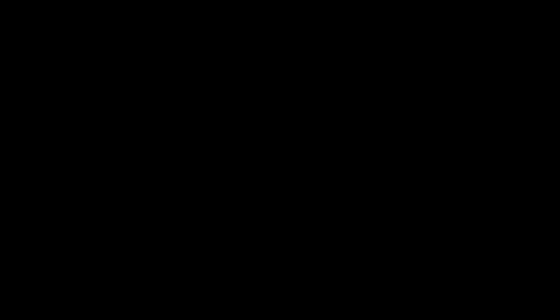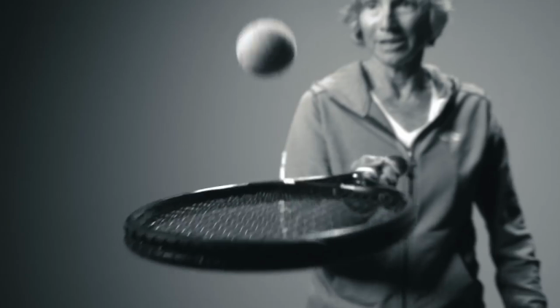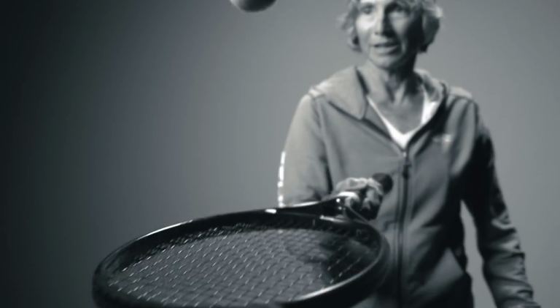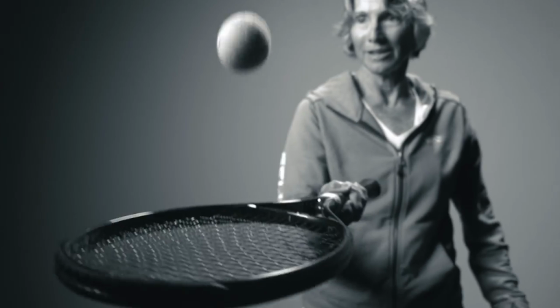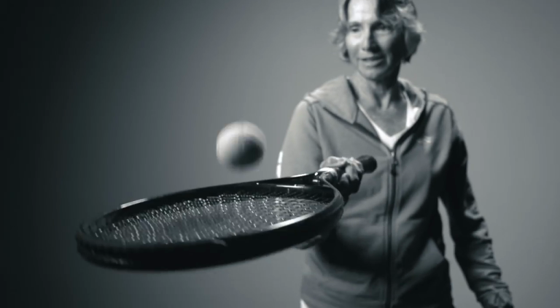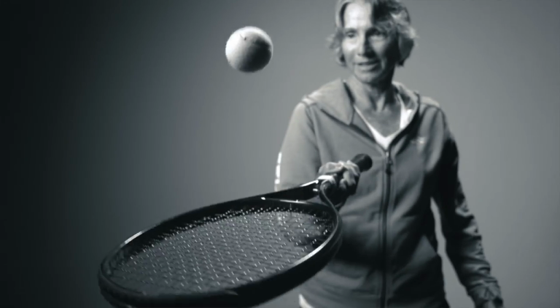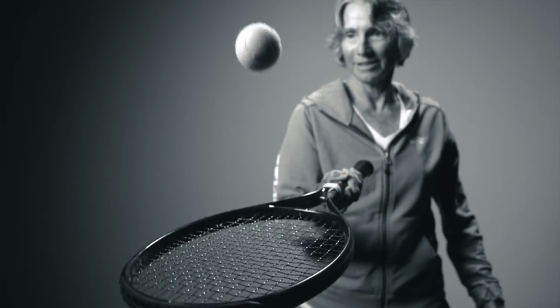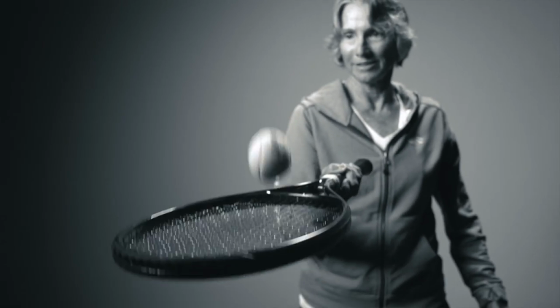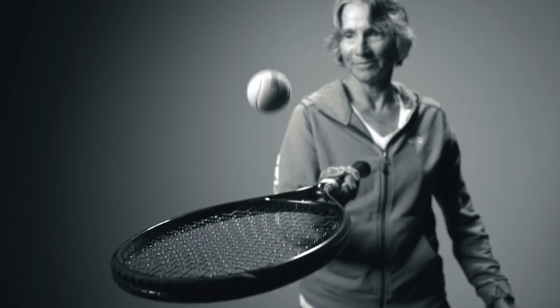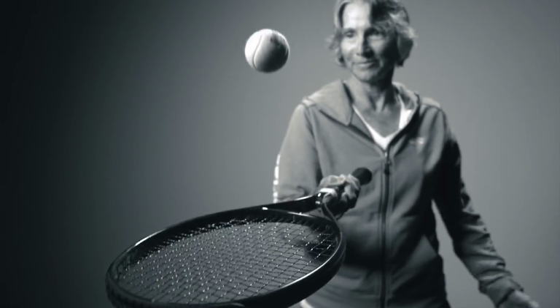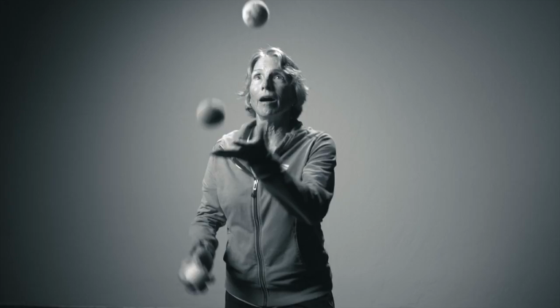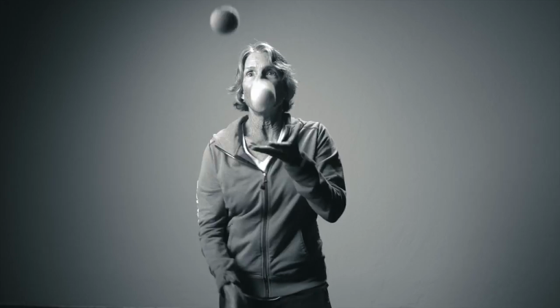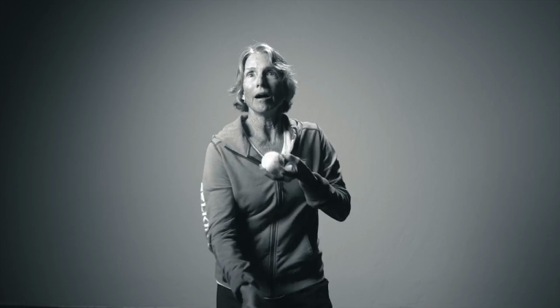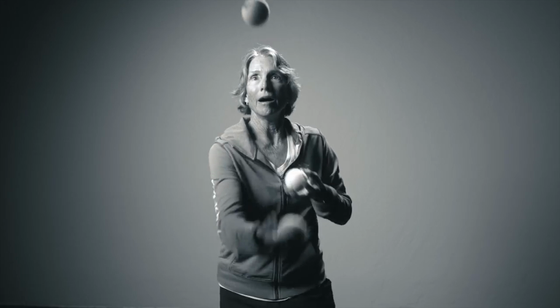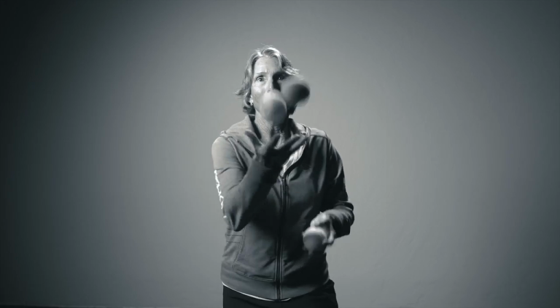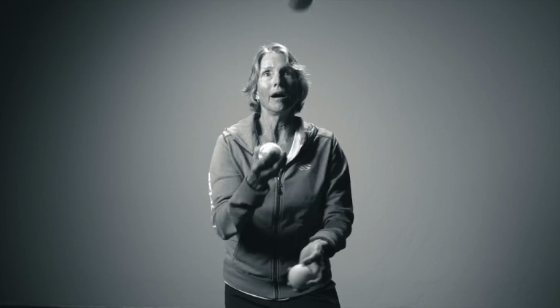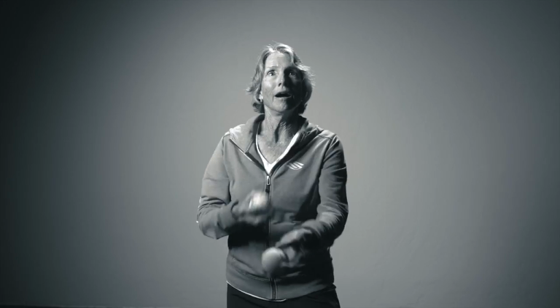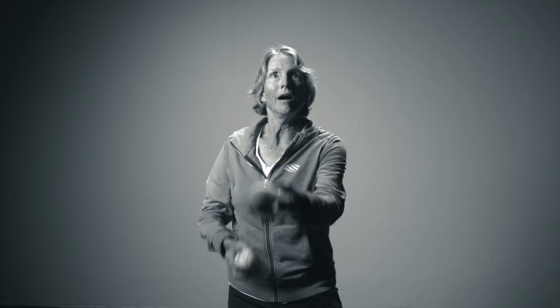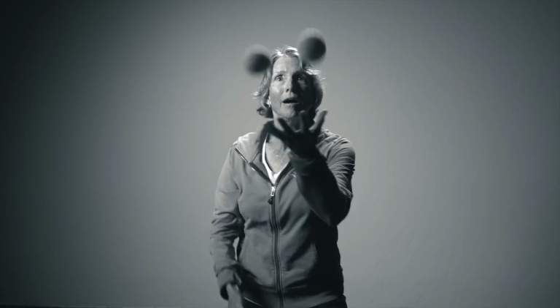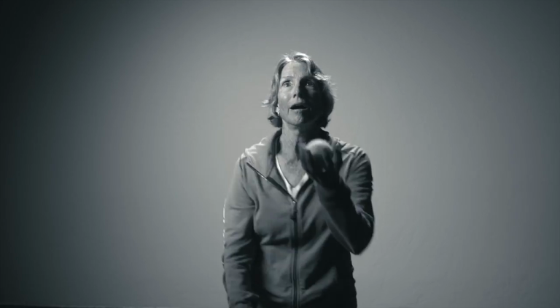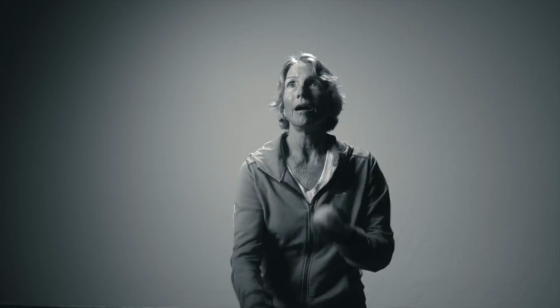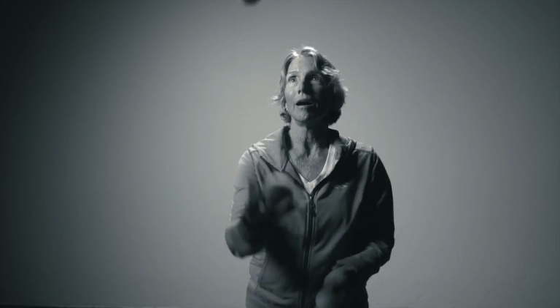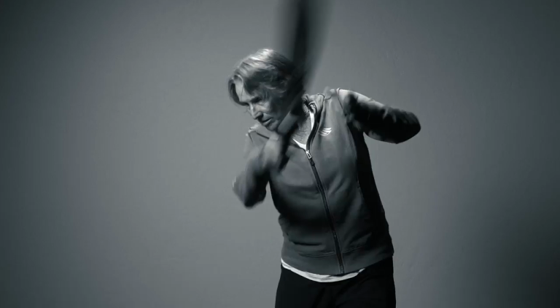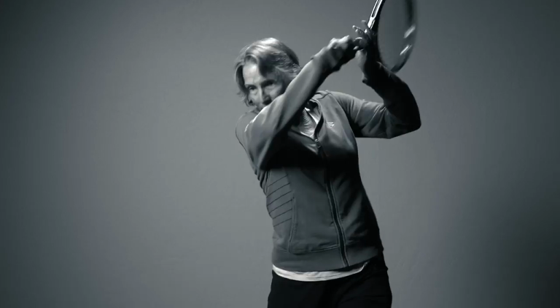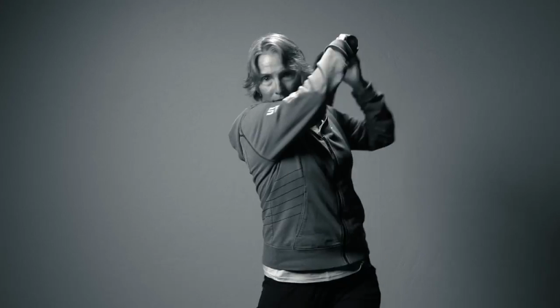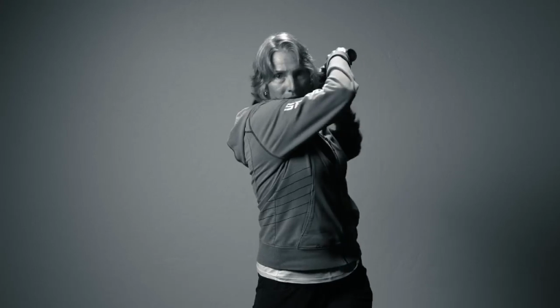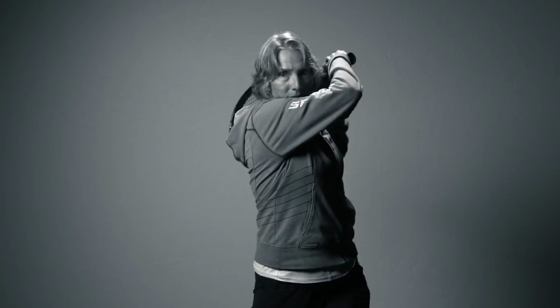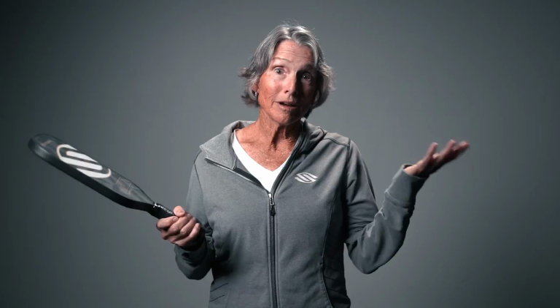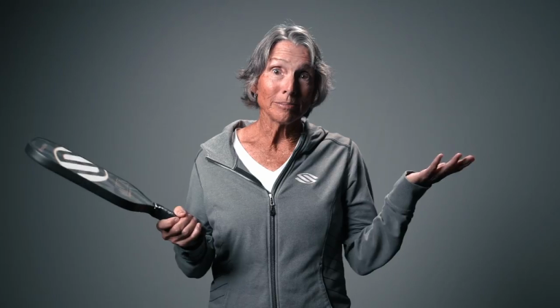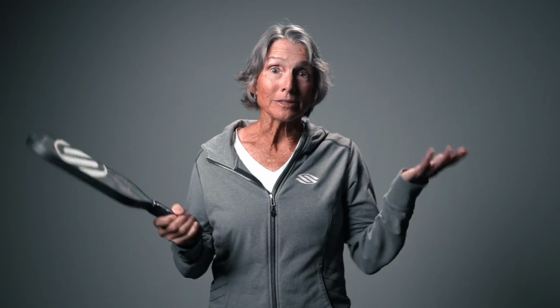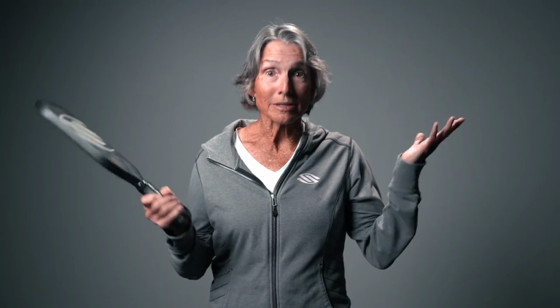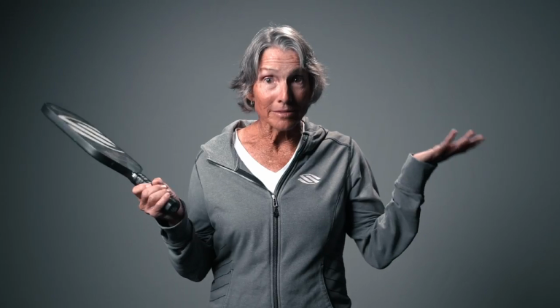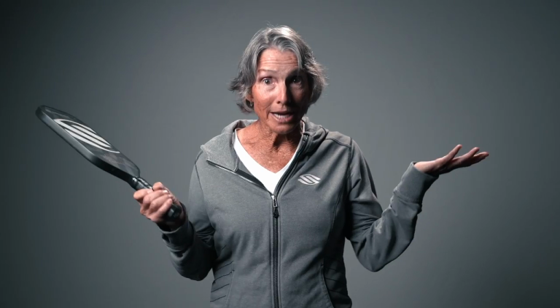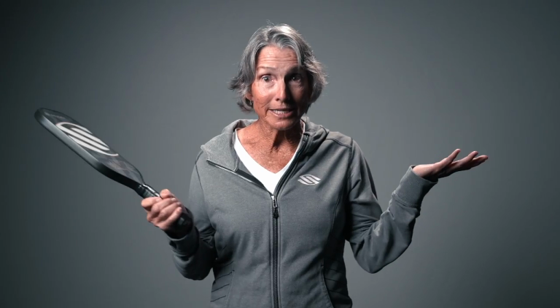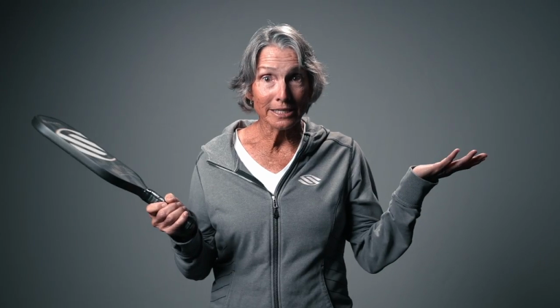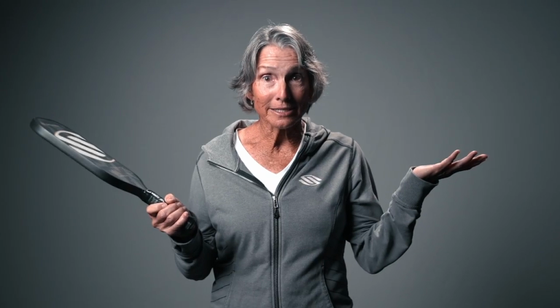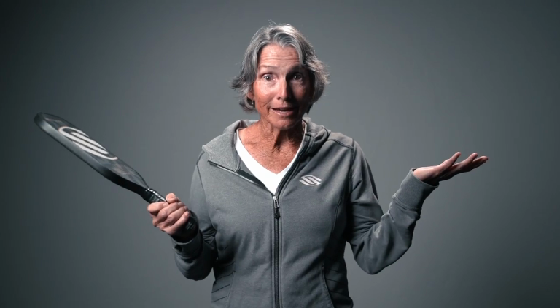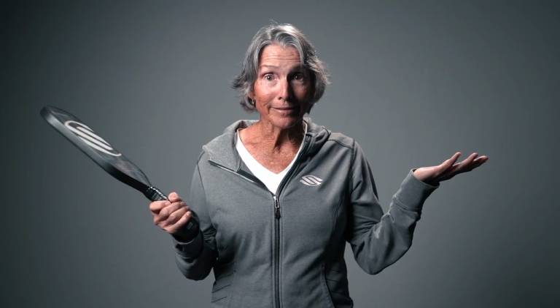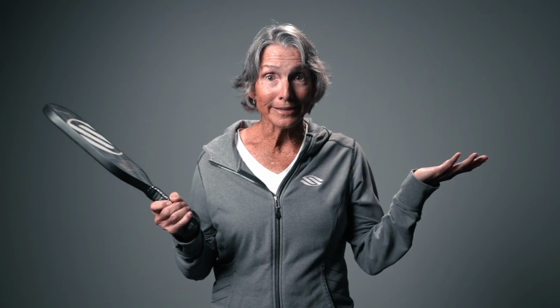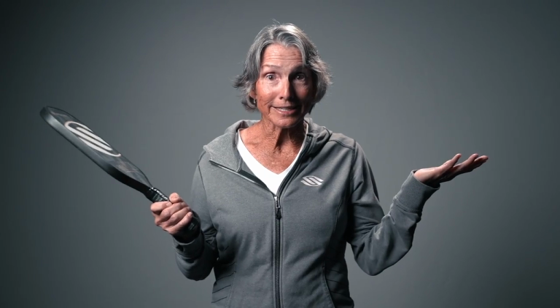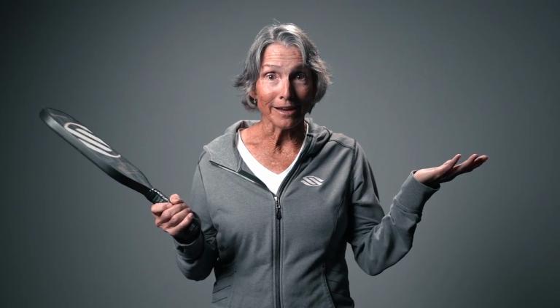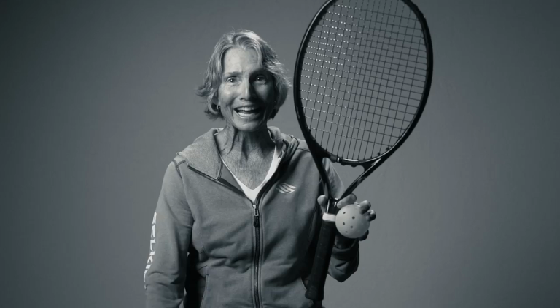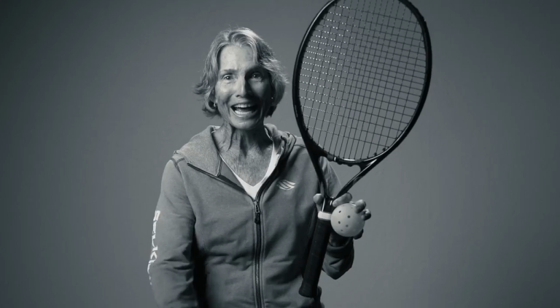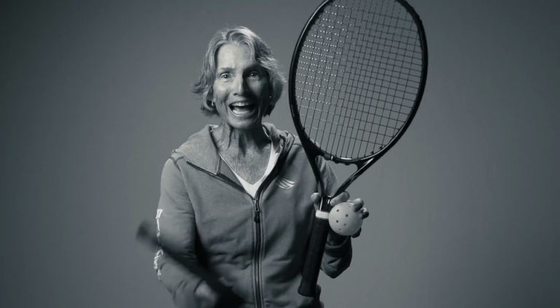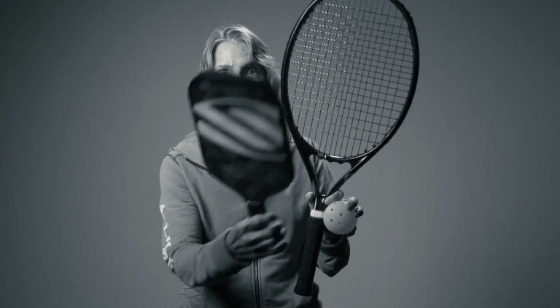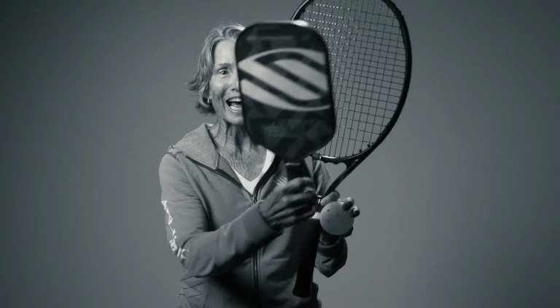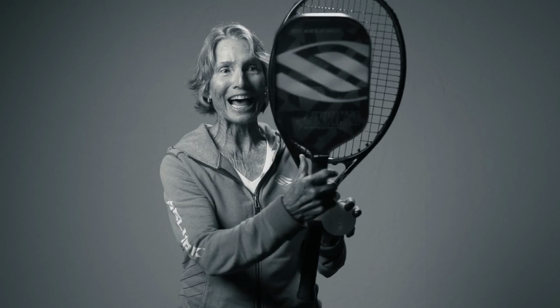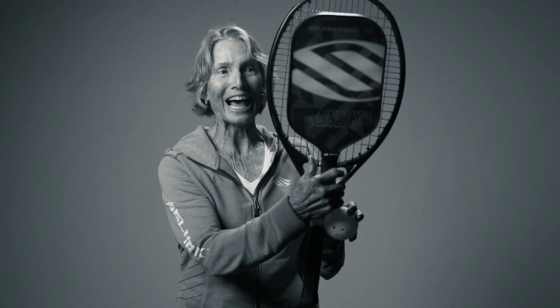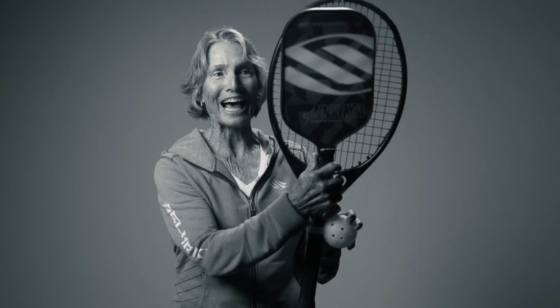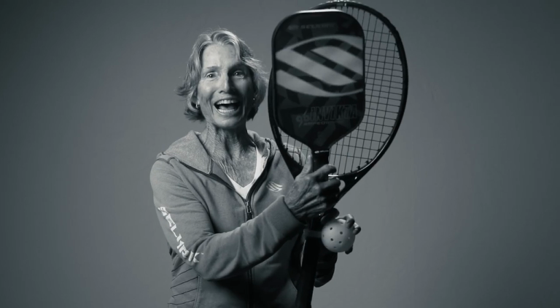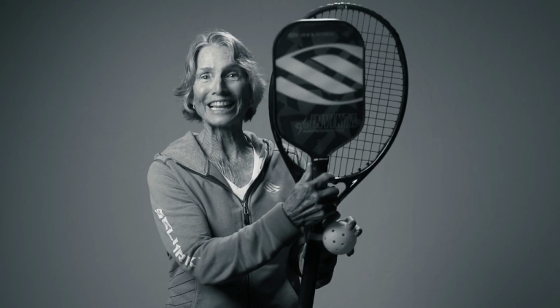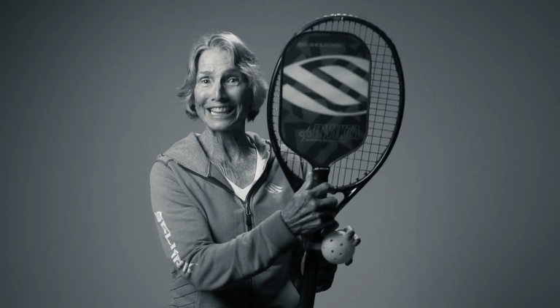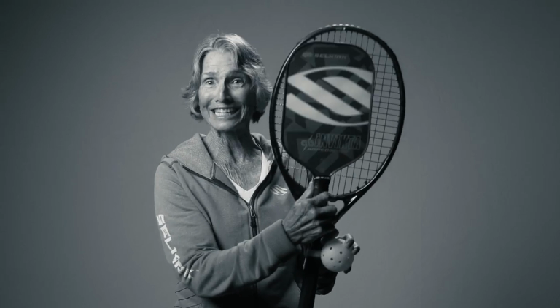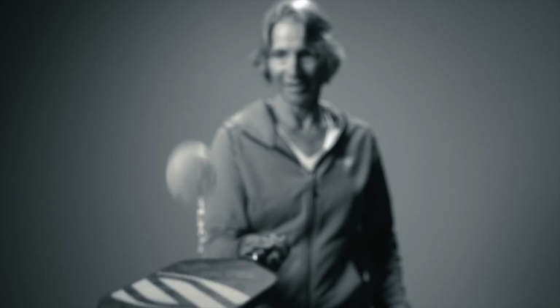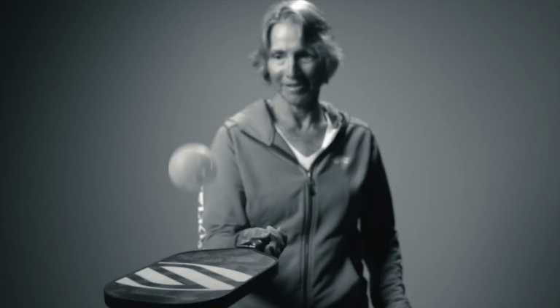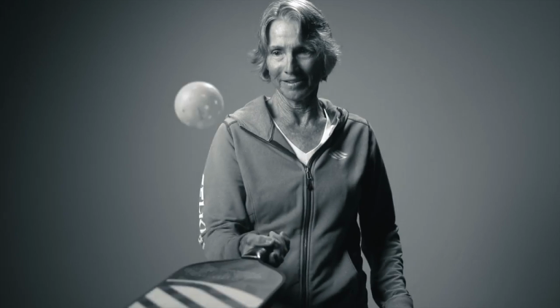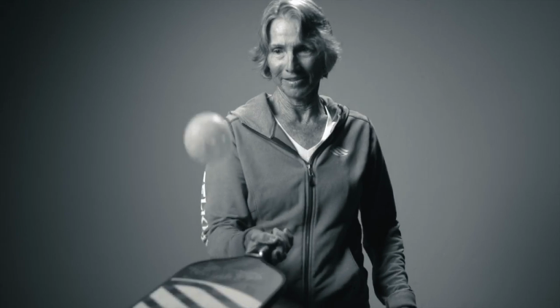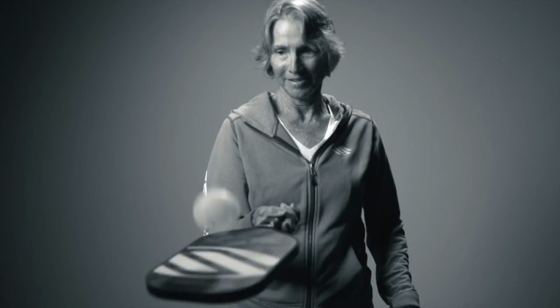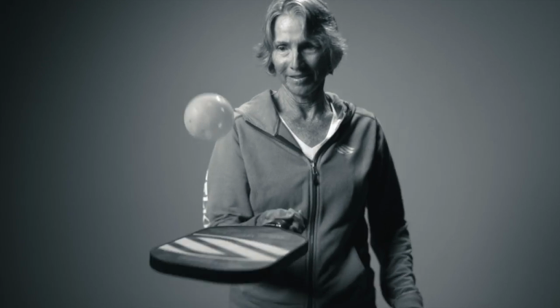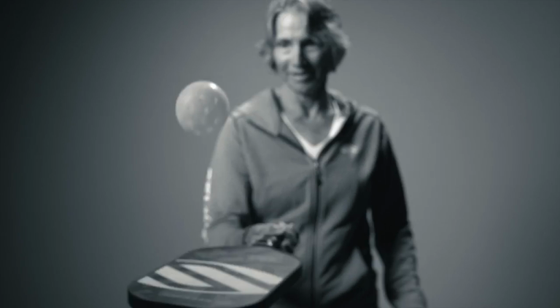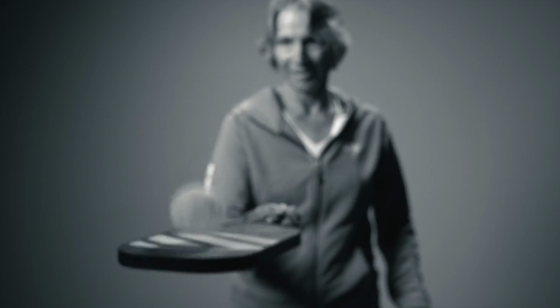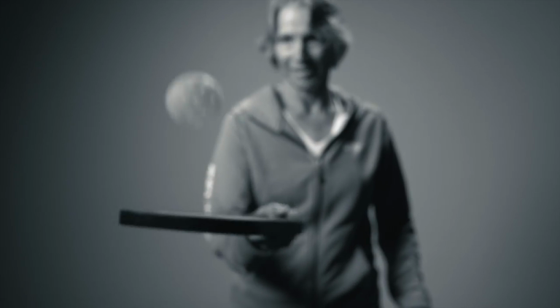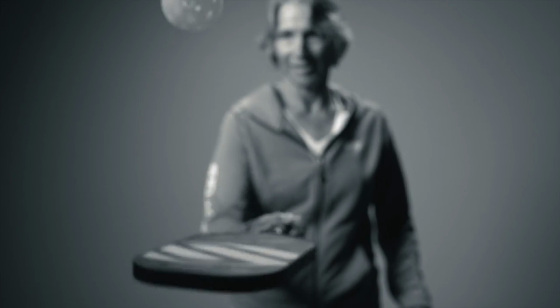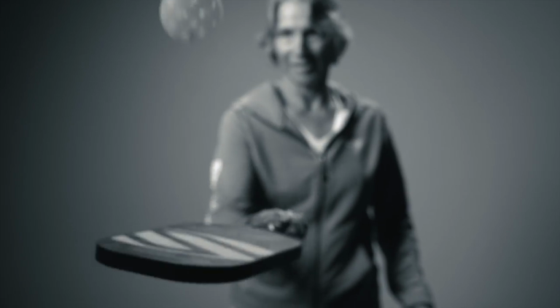Hi, I'm Joanne Russell, past Wimbledon champion, doubles, 1977. And now I've found pickleball, and I love it.